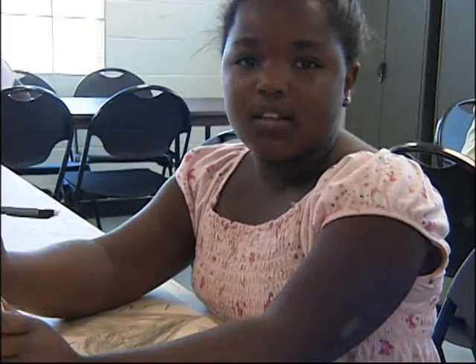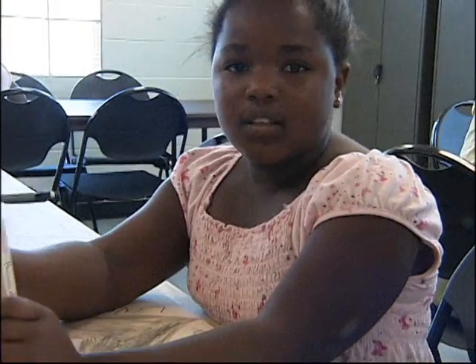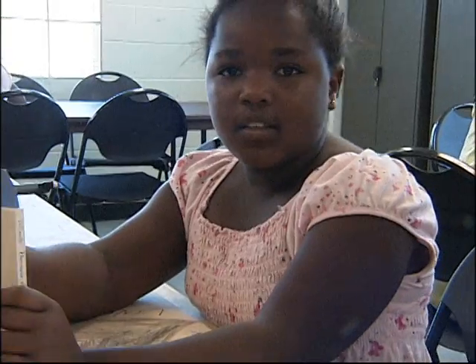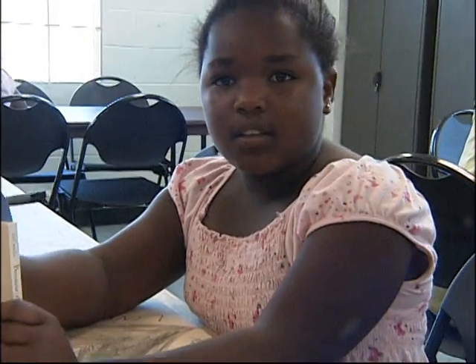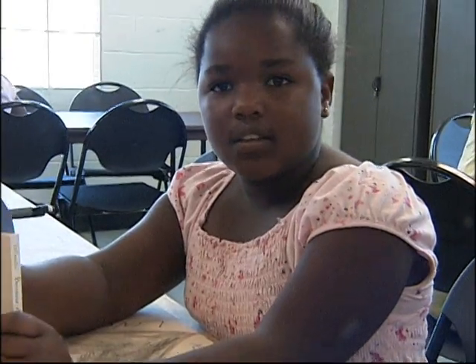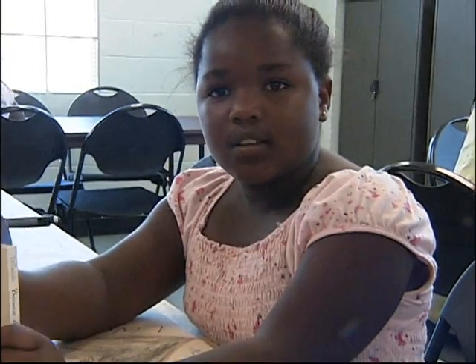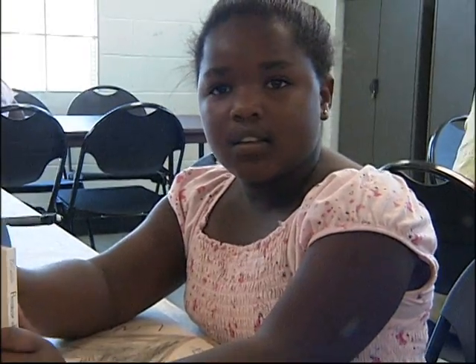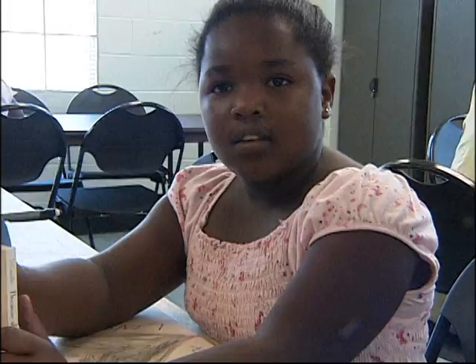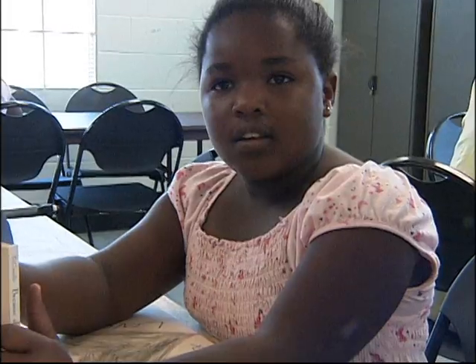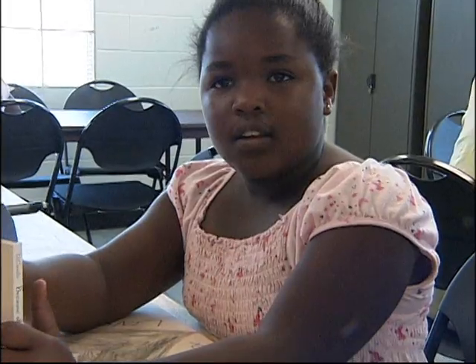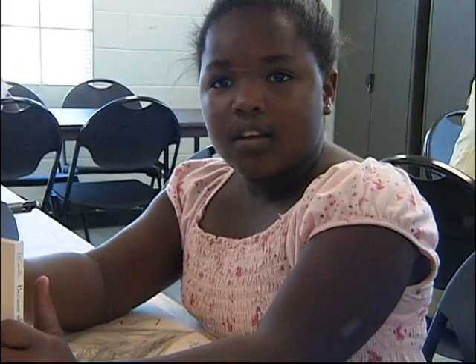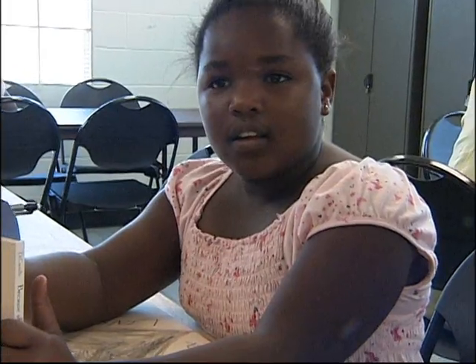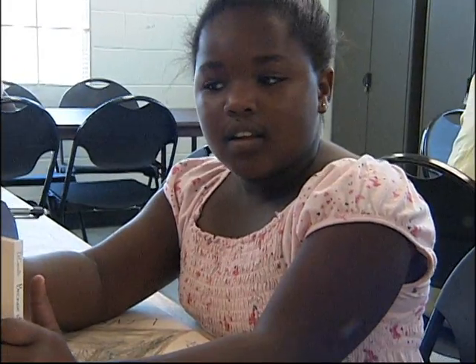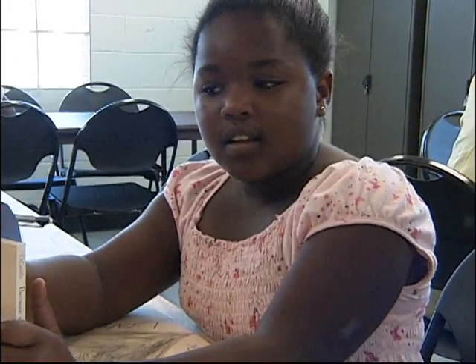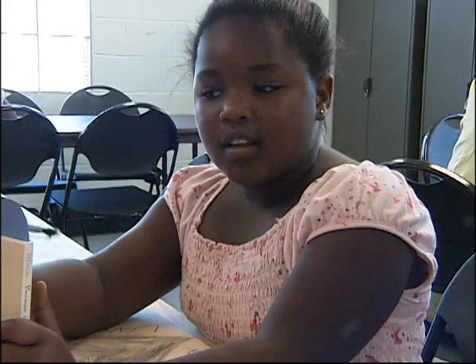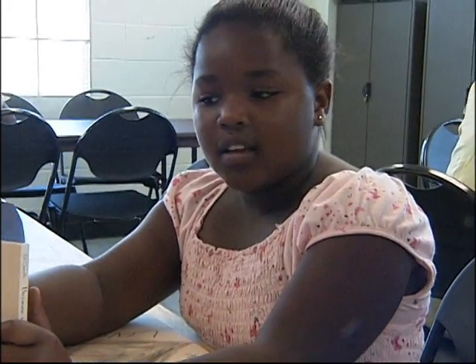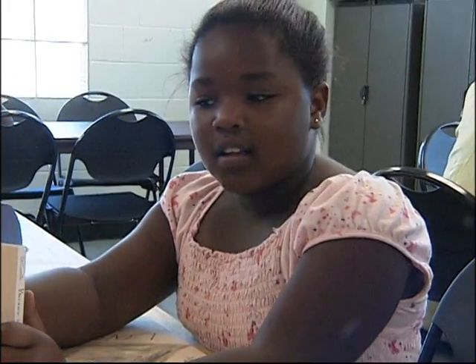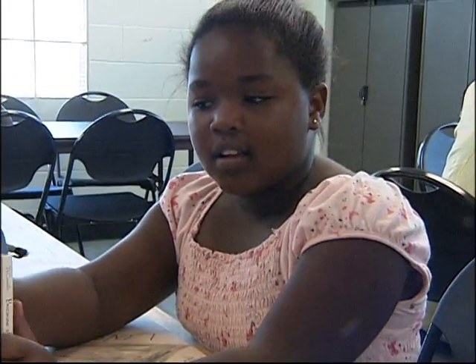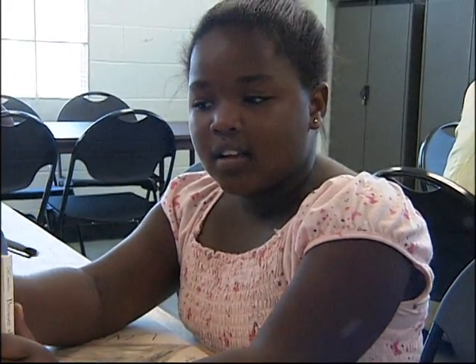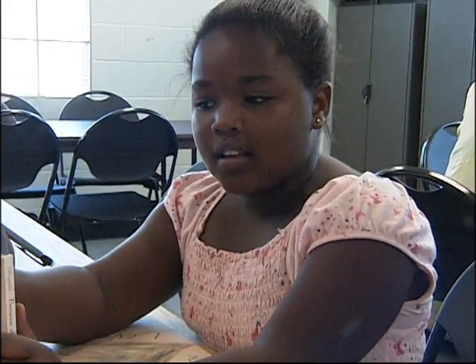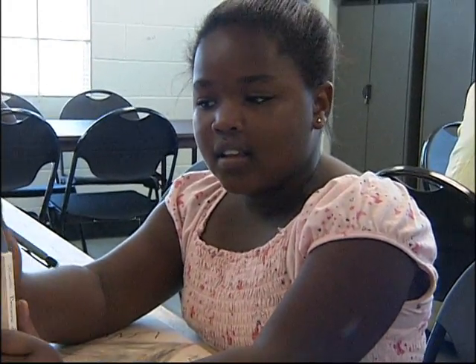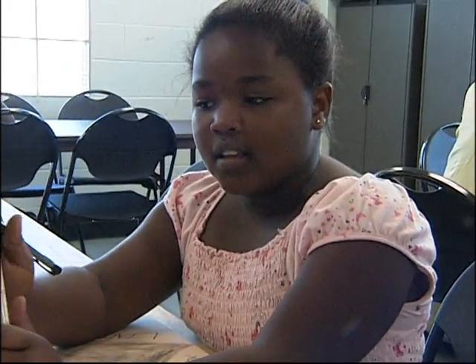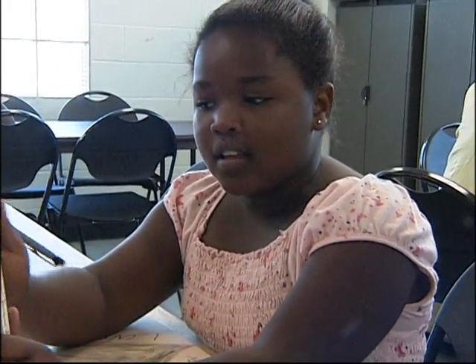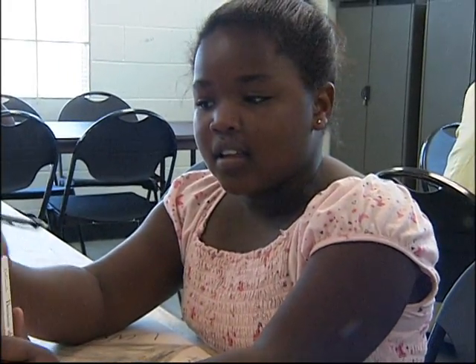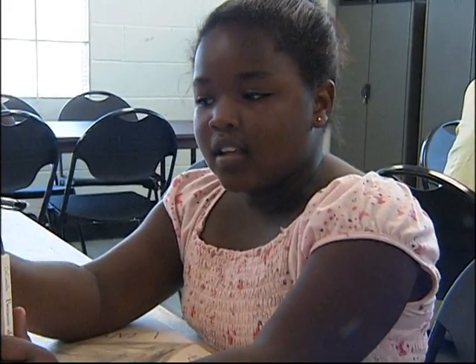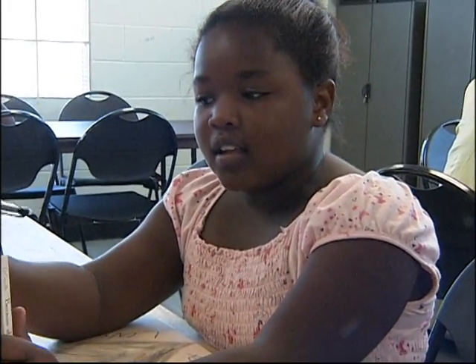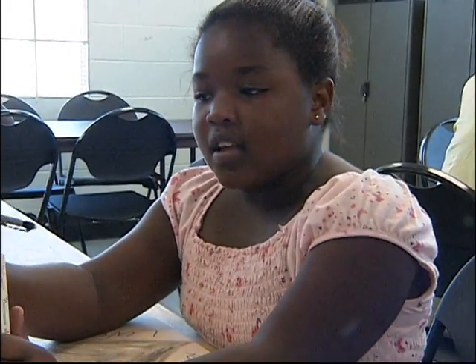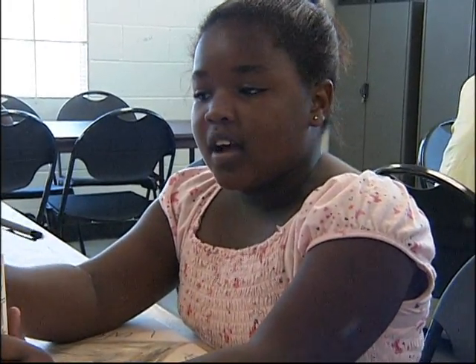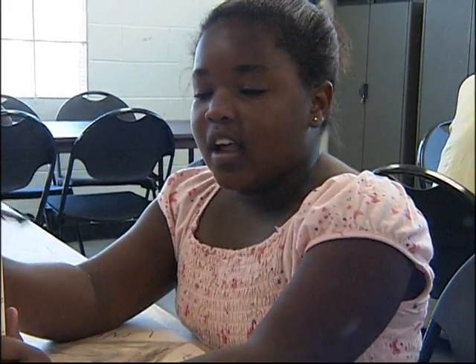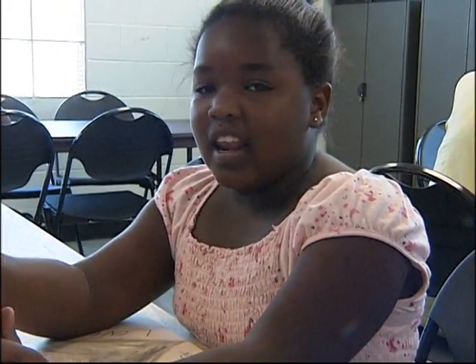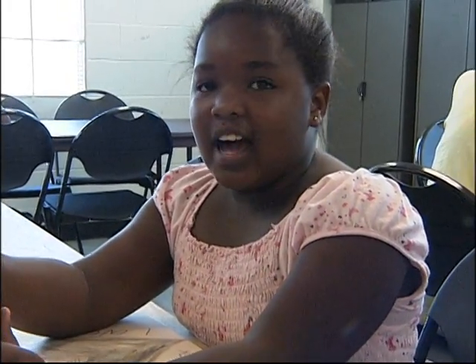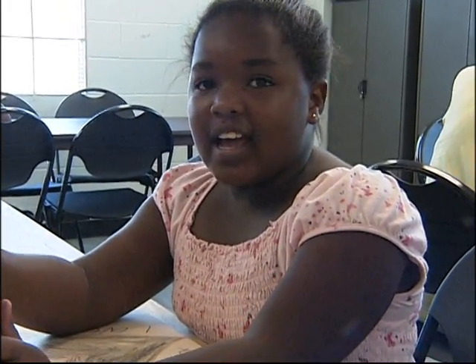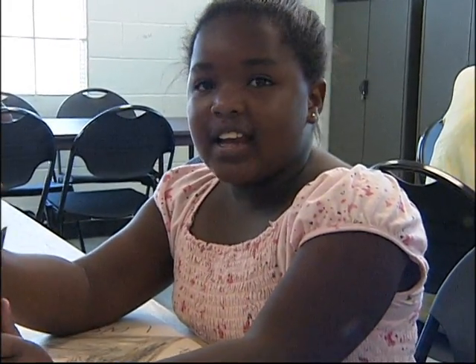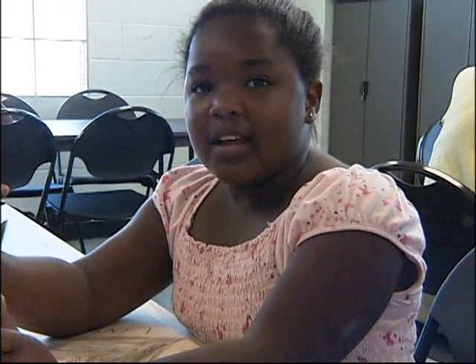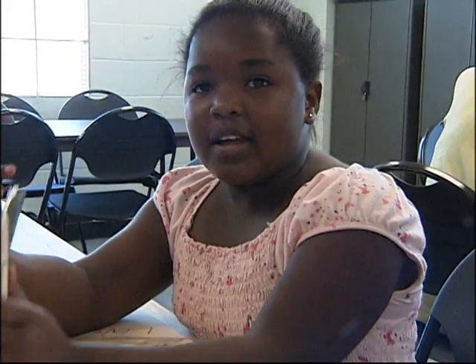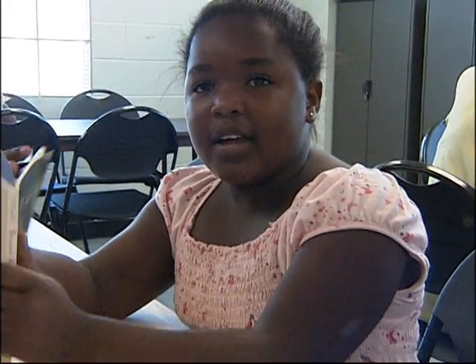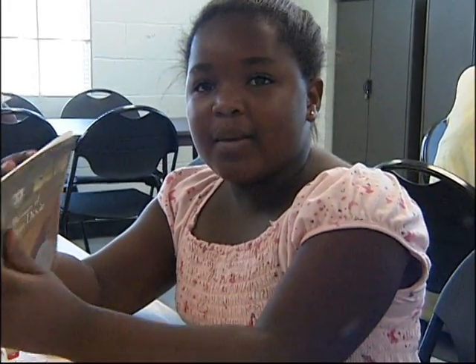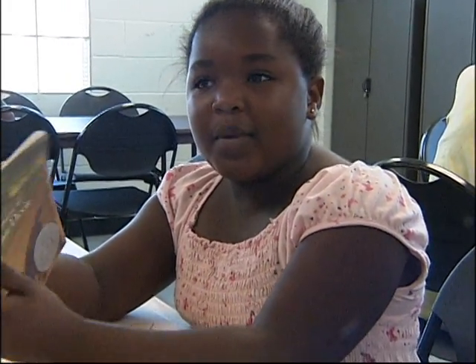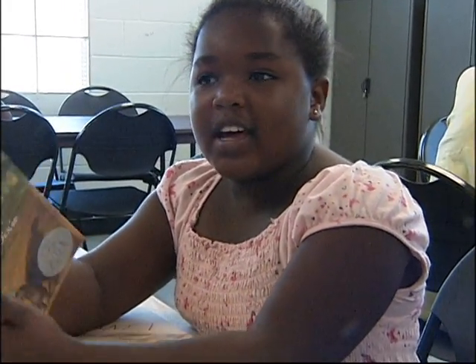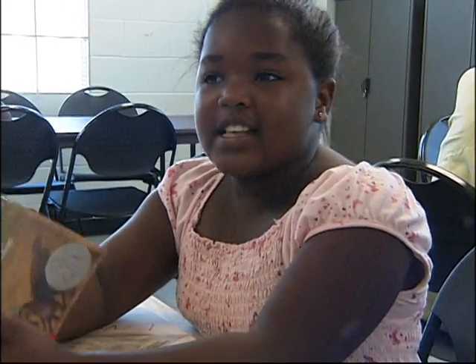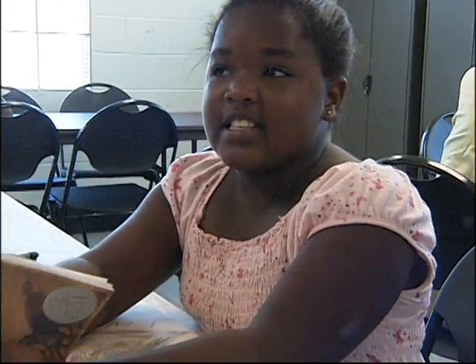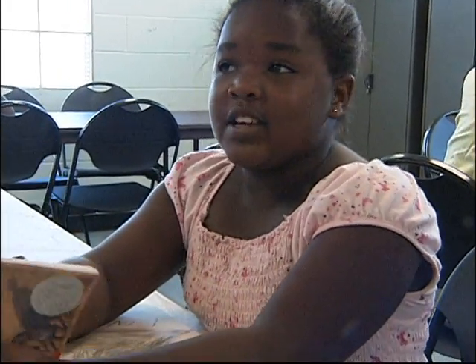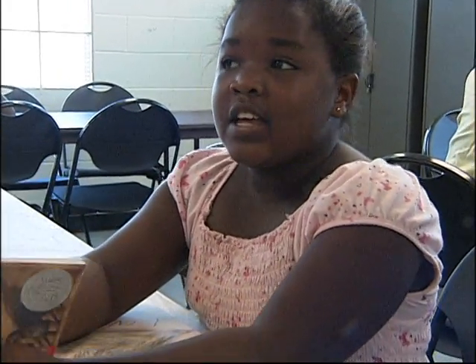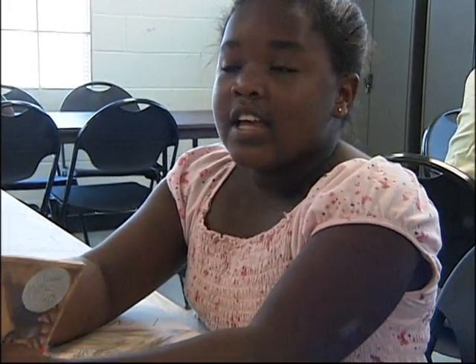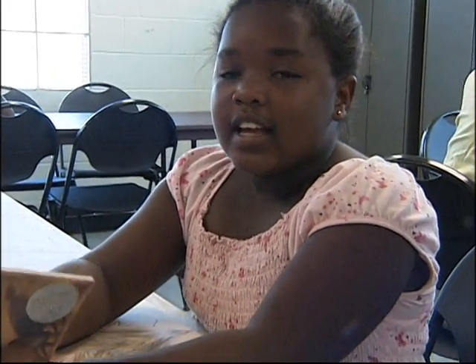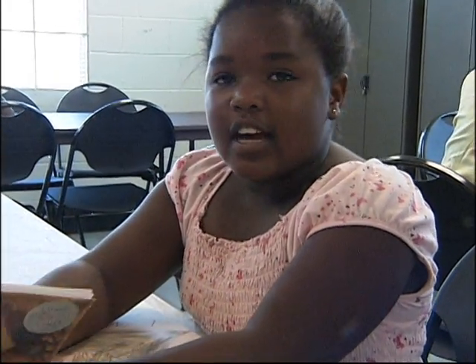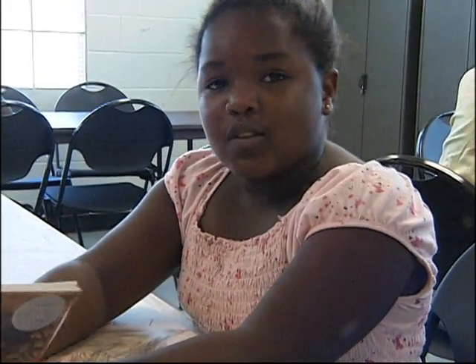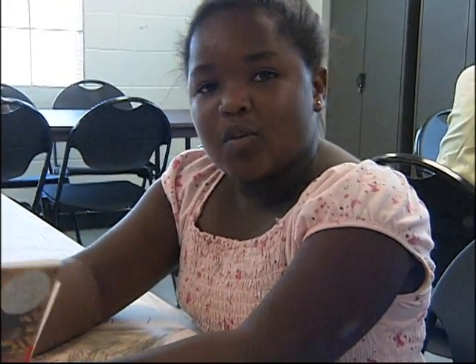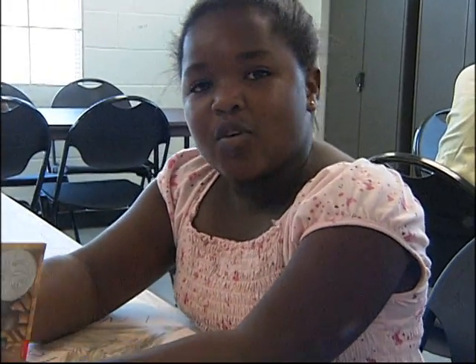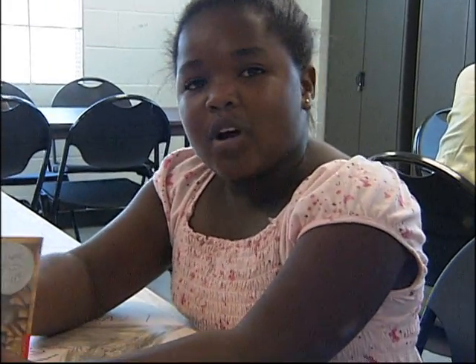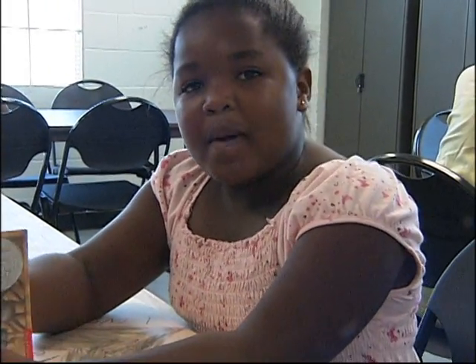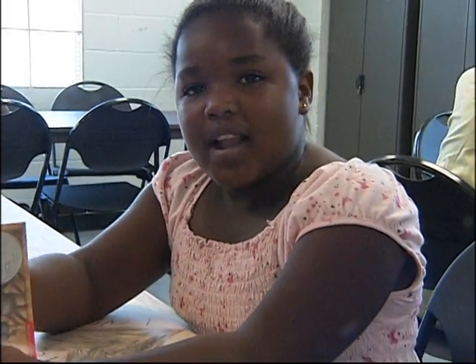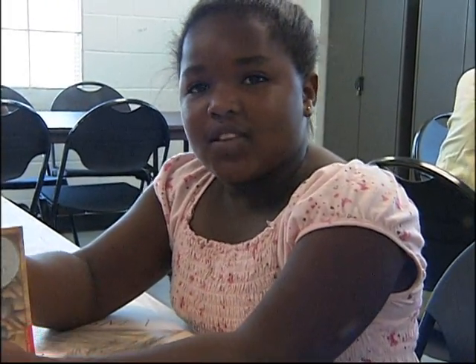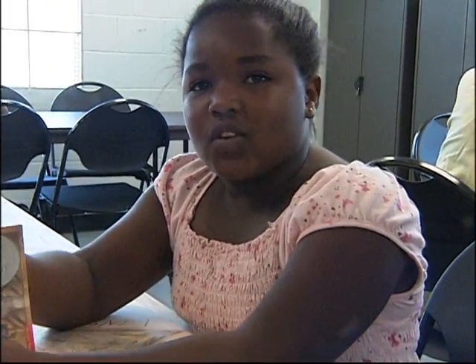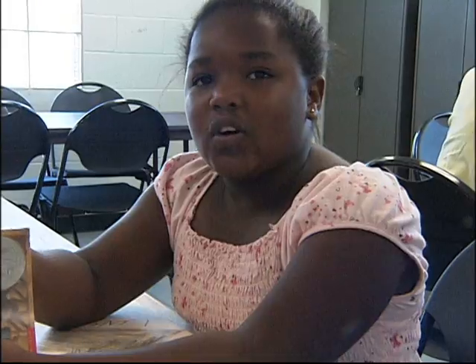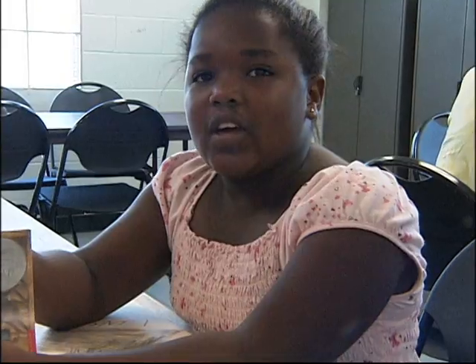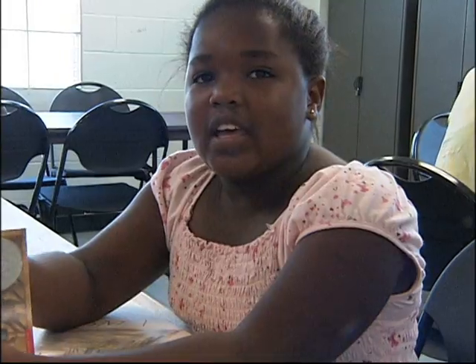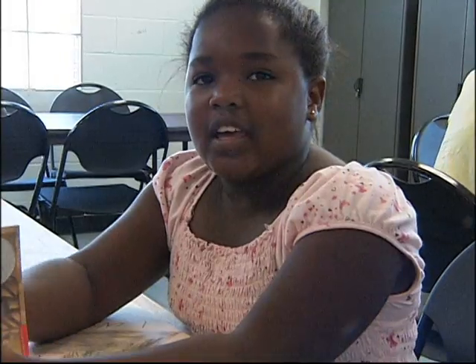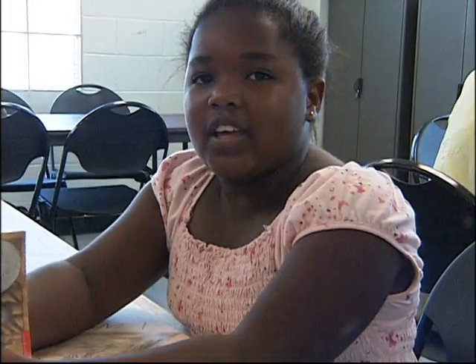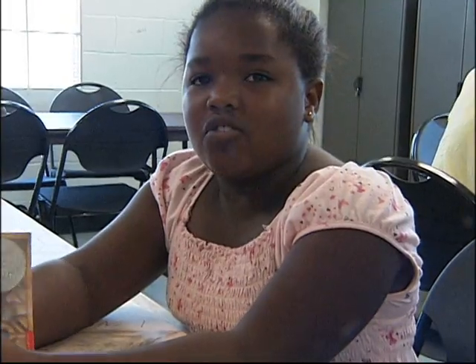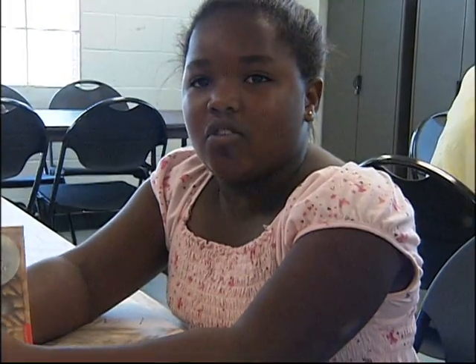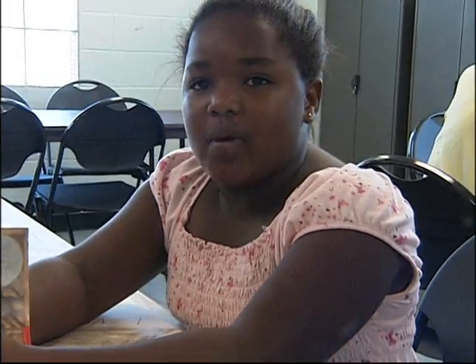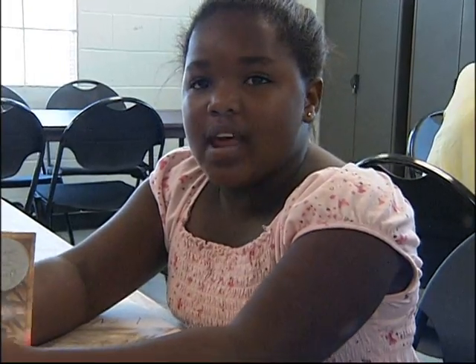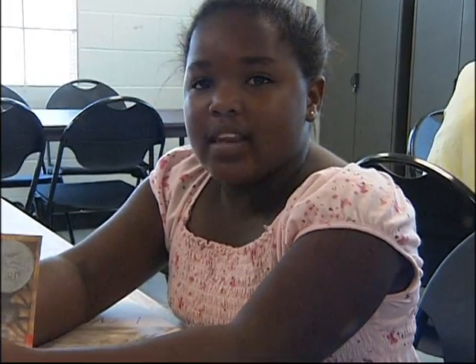Ten-year-old Jamiah Sedano says the tutoring and mentoring is extremely helpful. When you go back to school, it gets you ready.